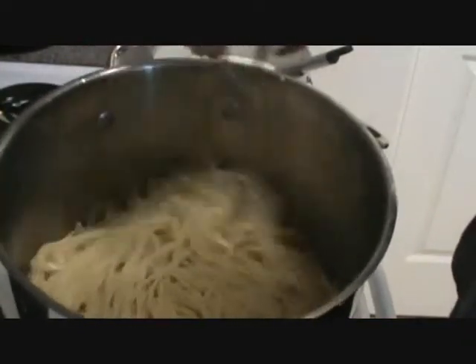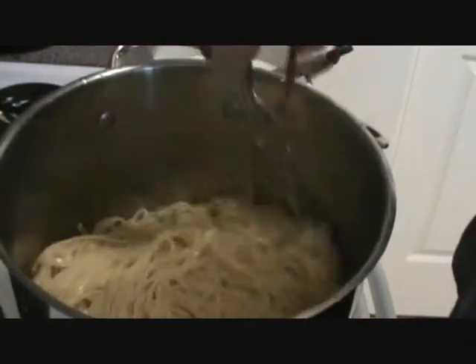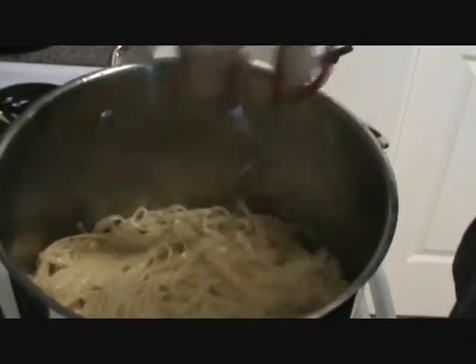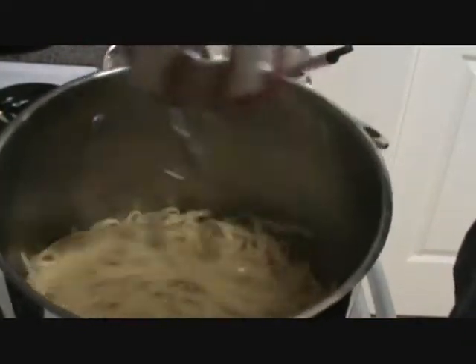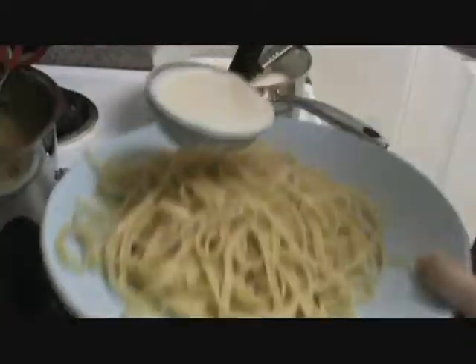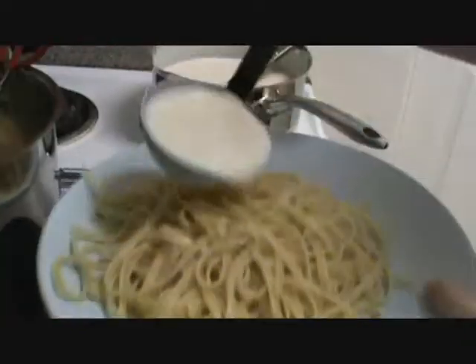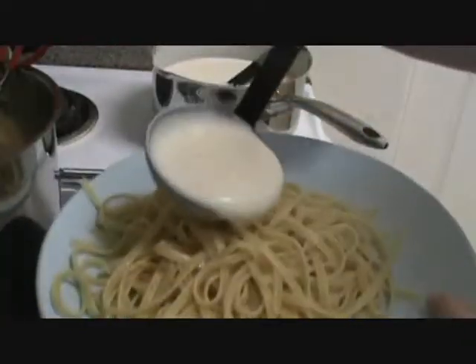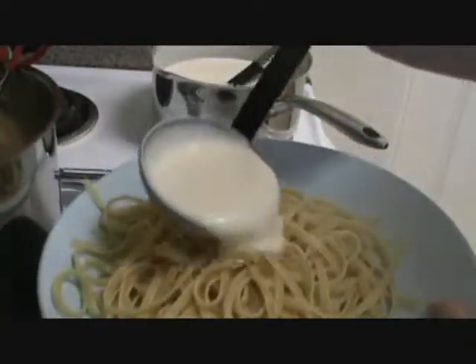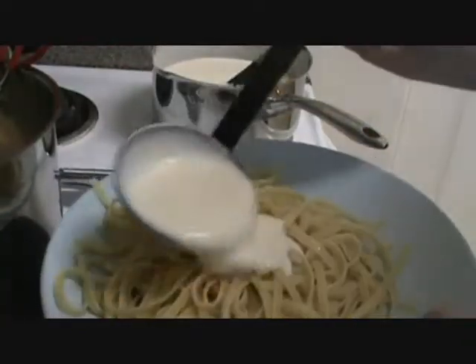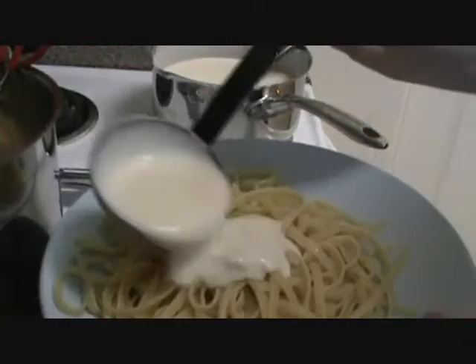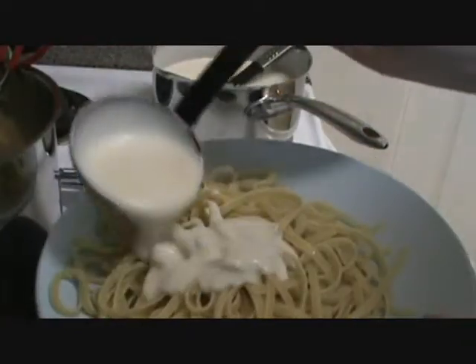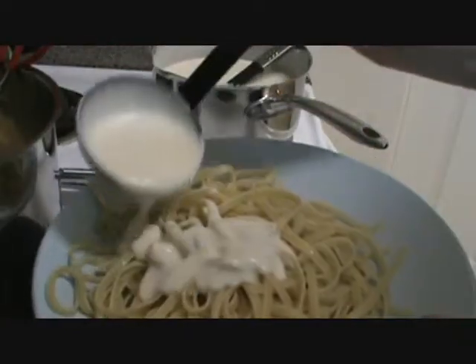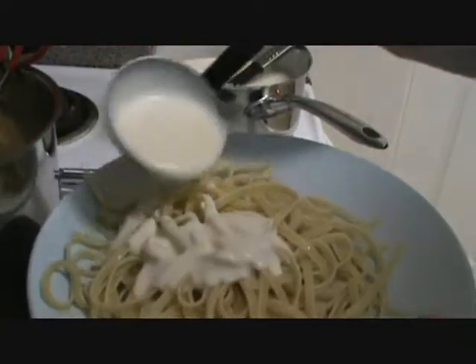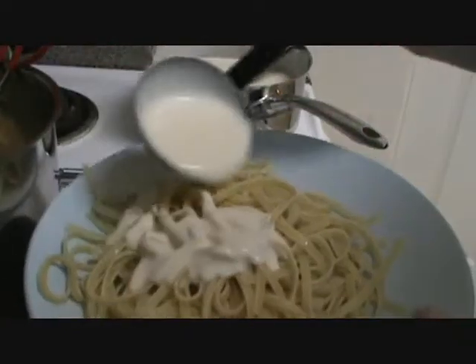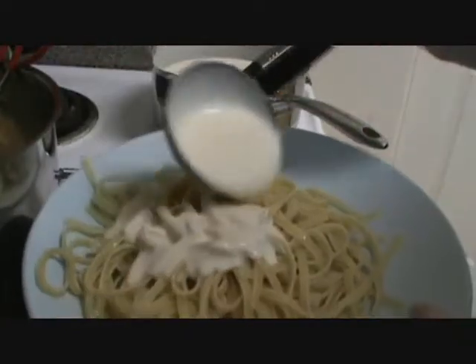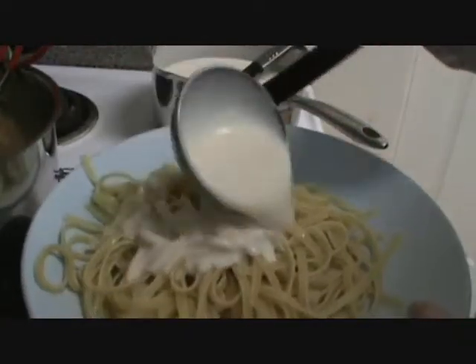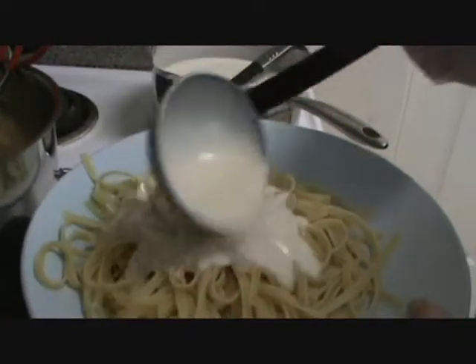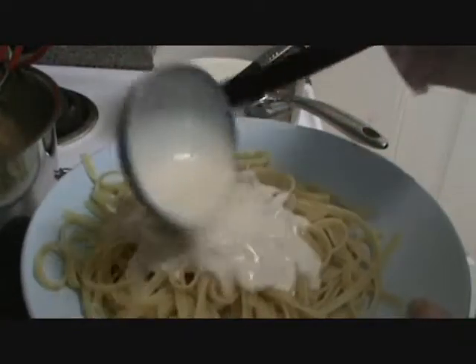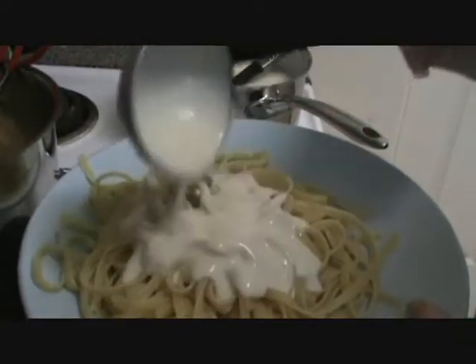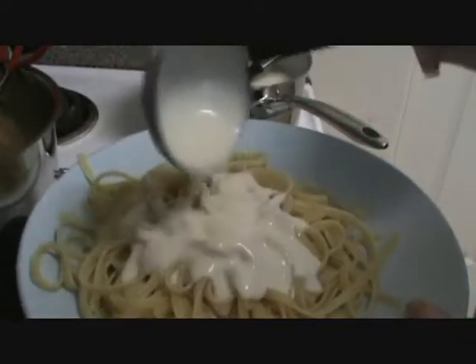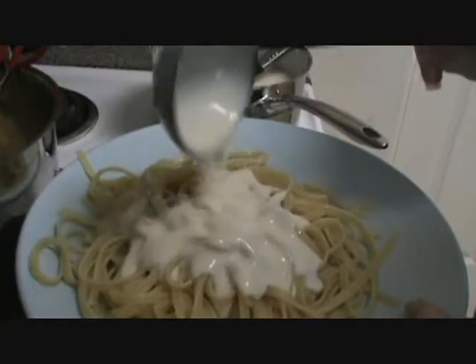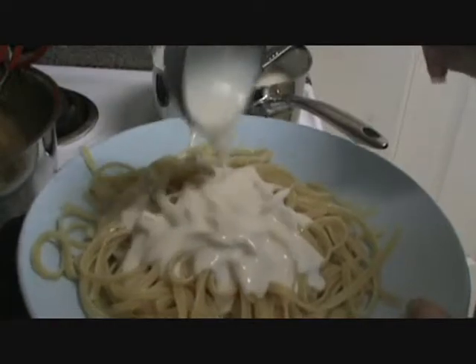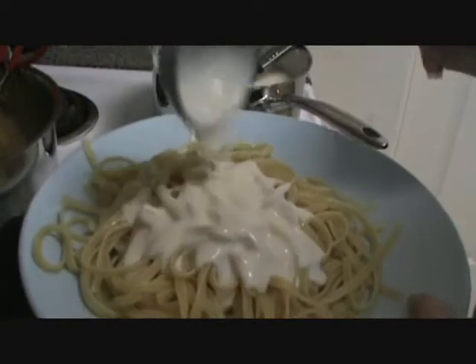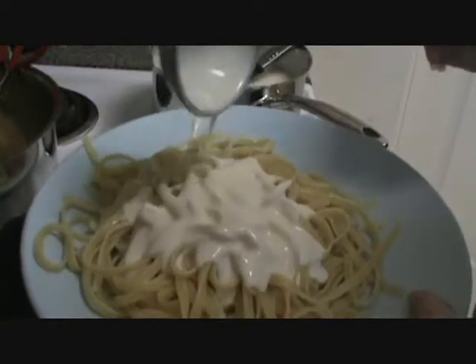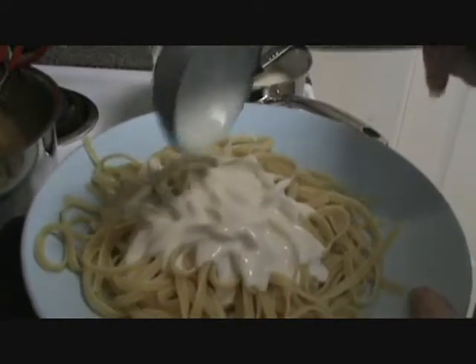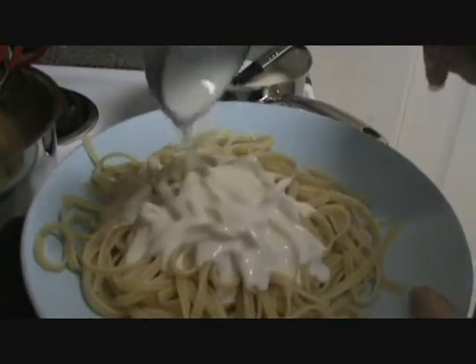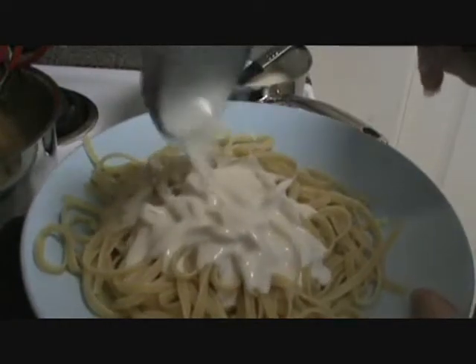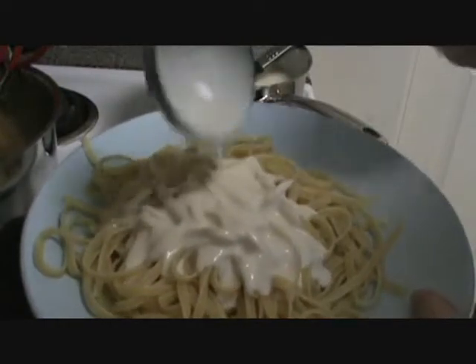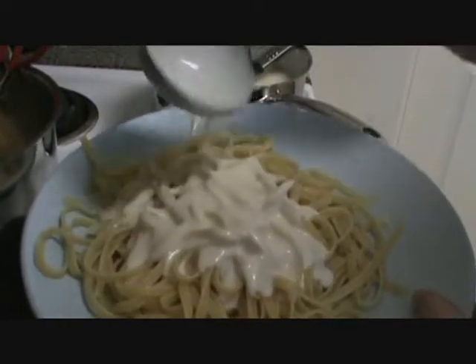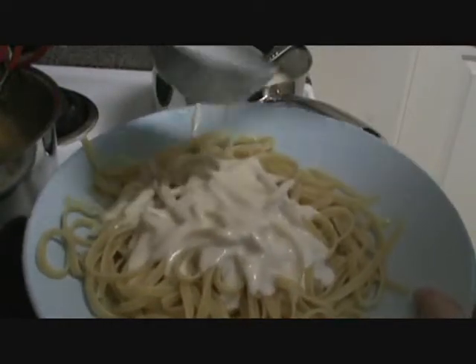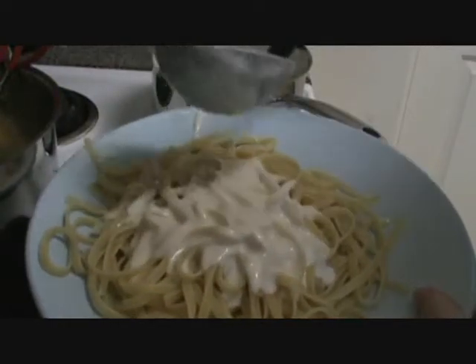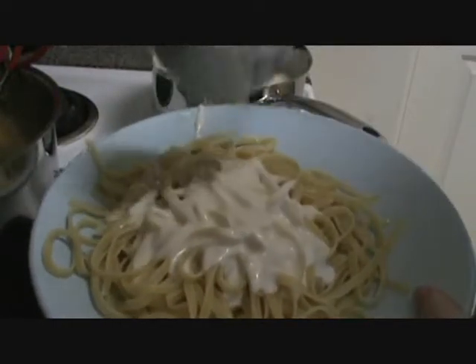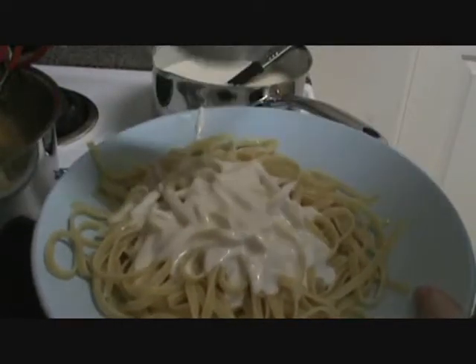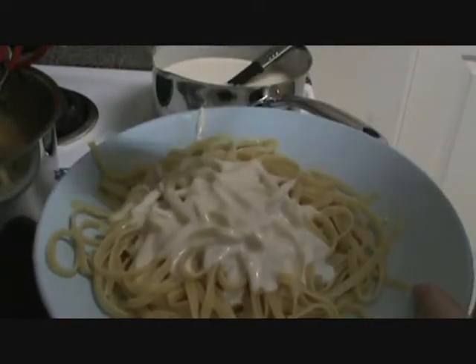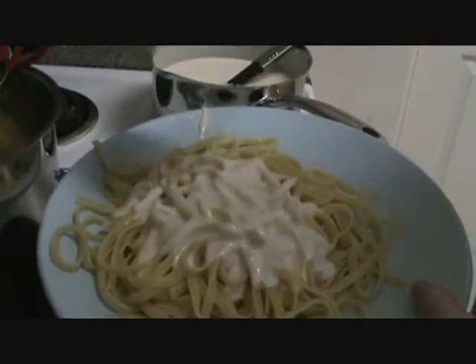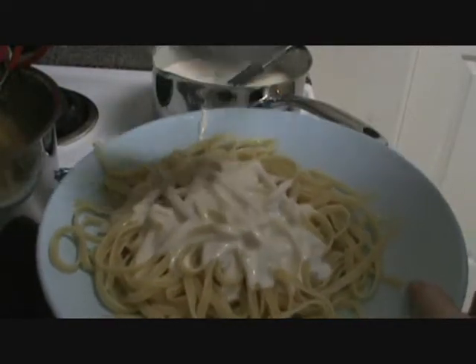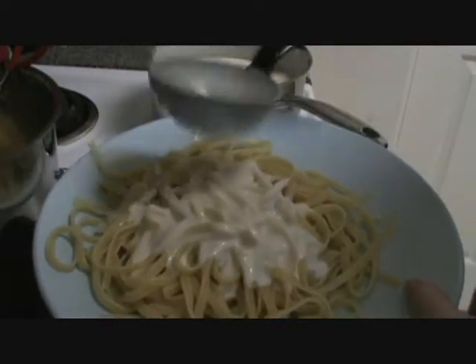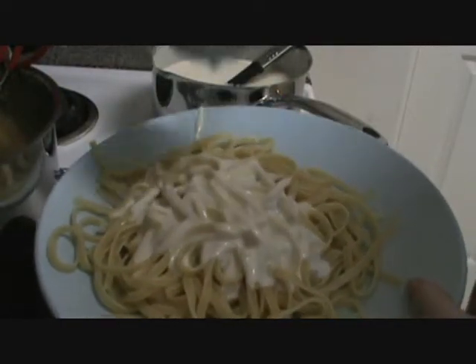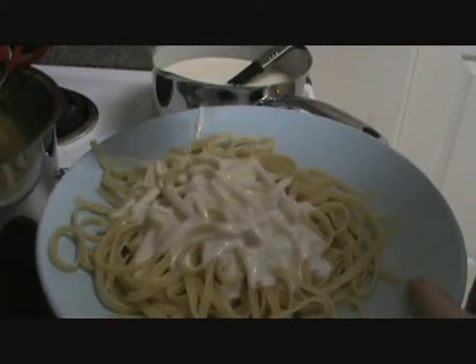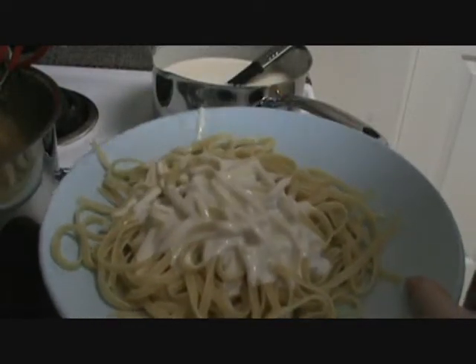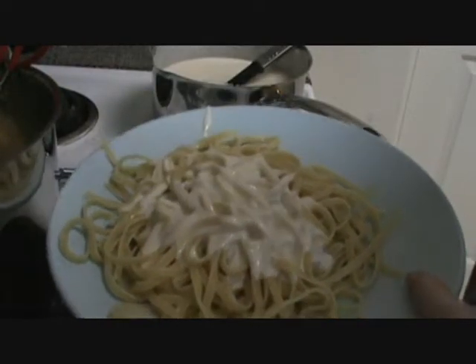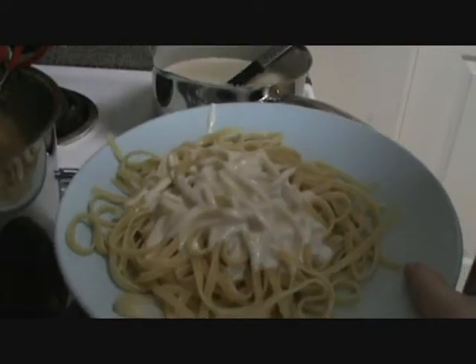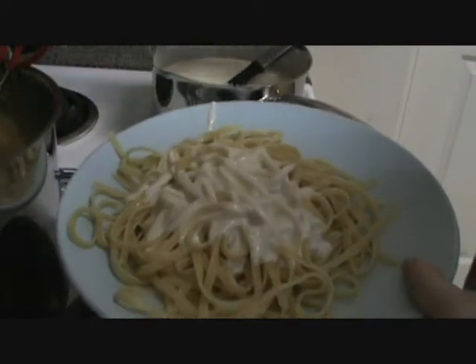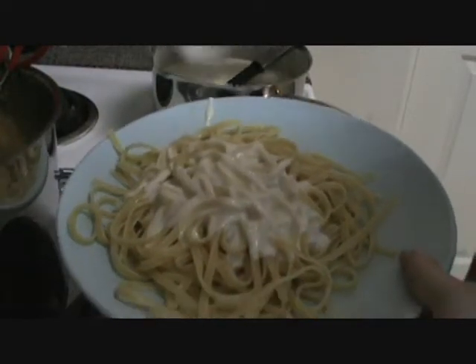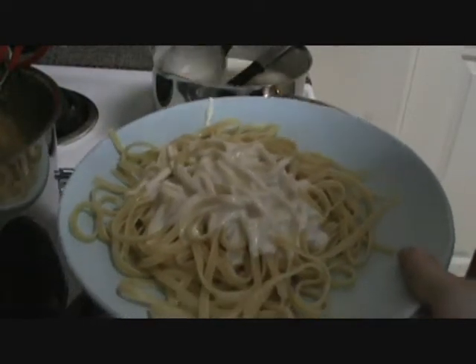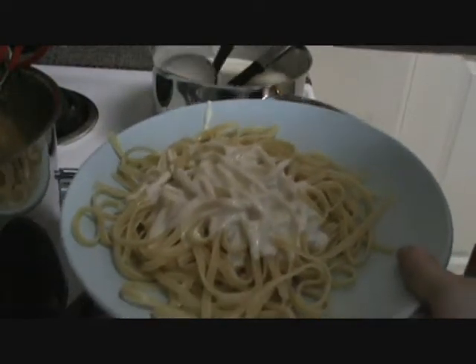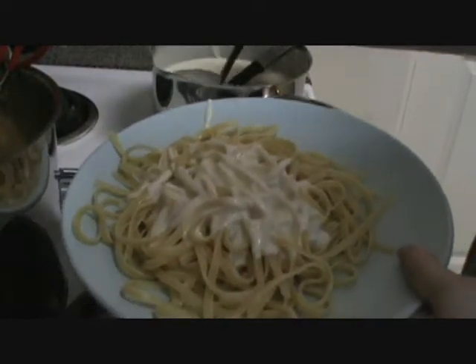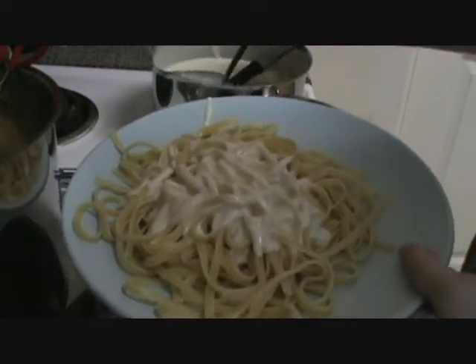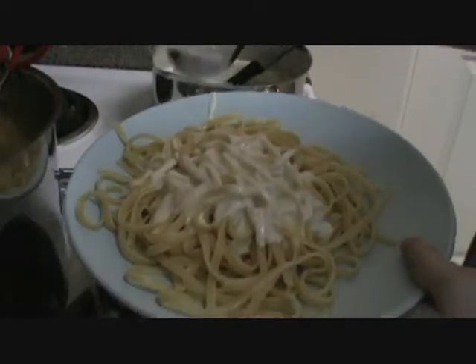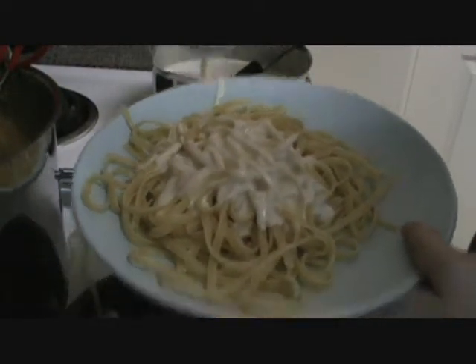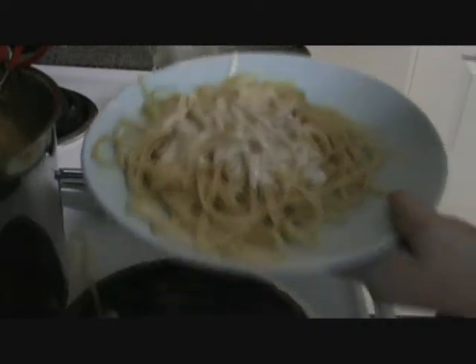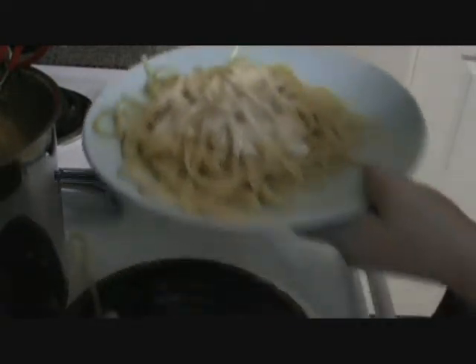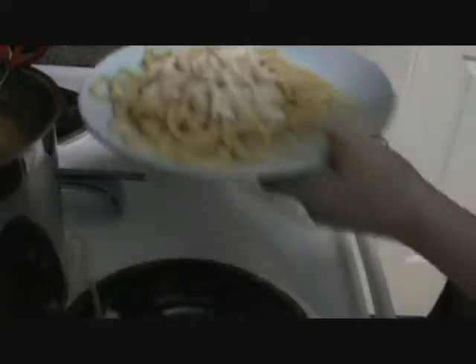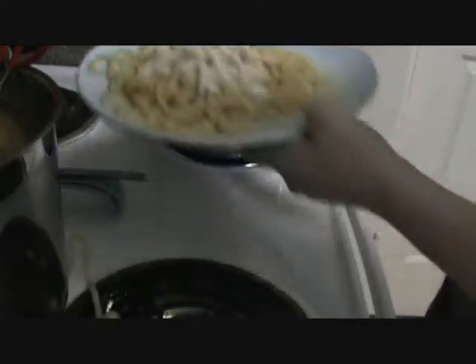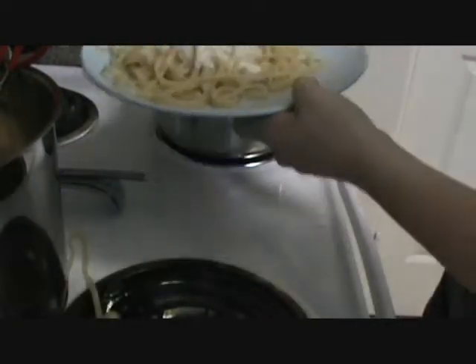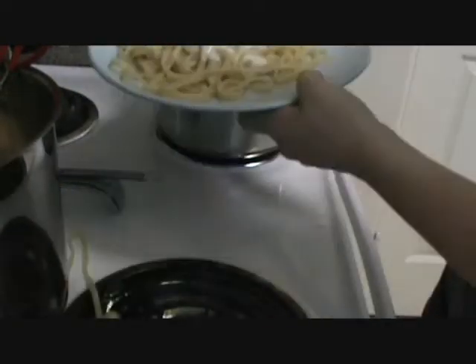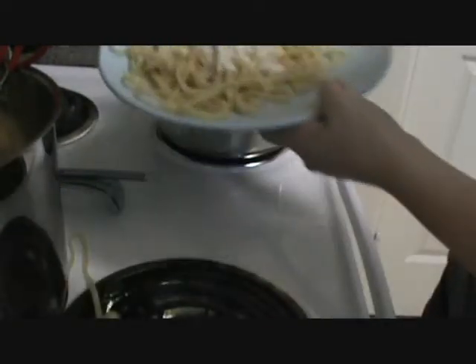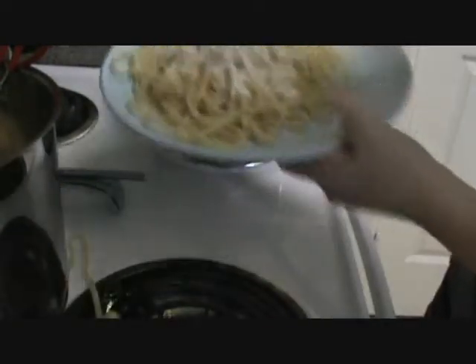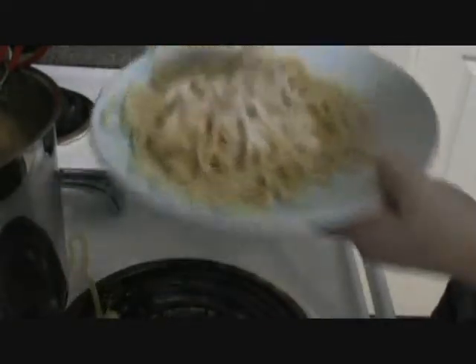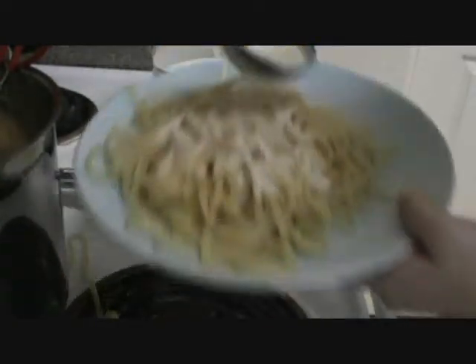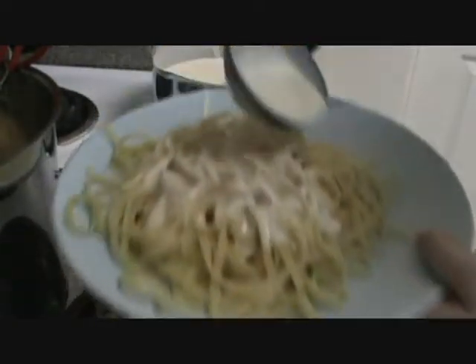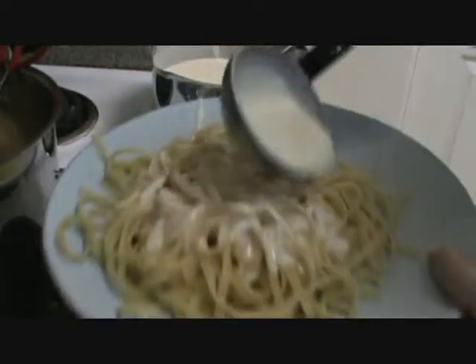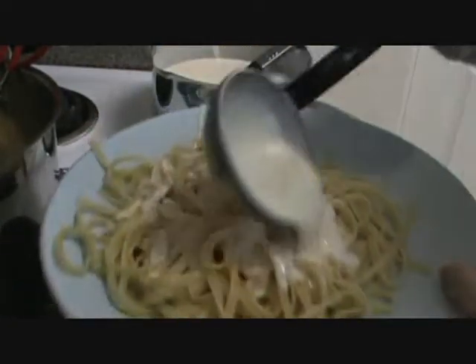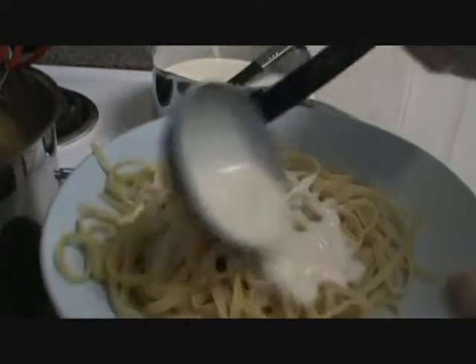Add your alfredo sauce, and there you have it. You have just successfully made fettuccine alfredo.